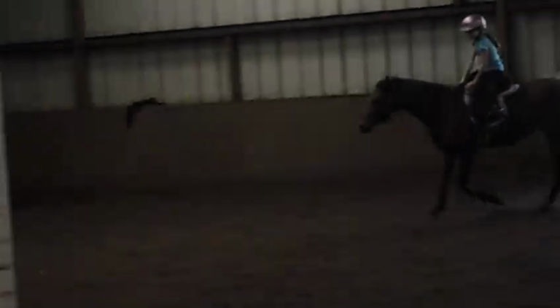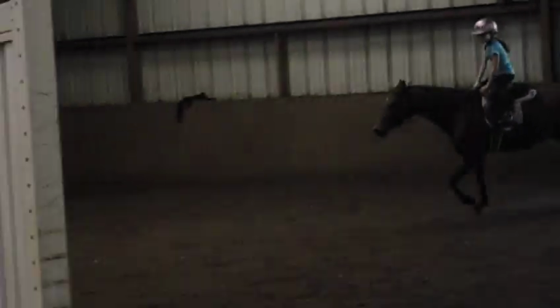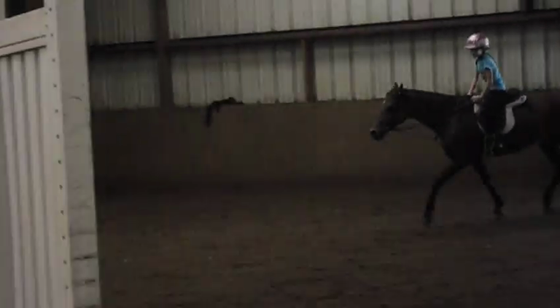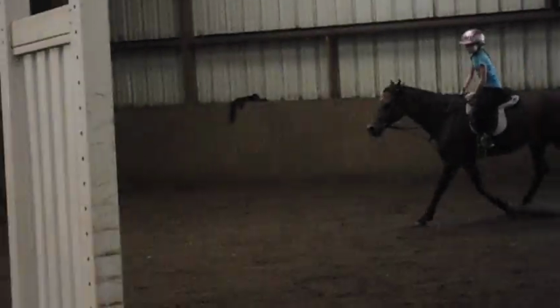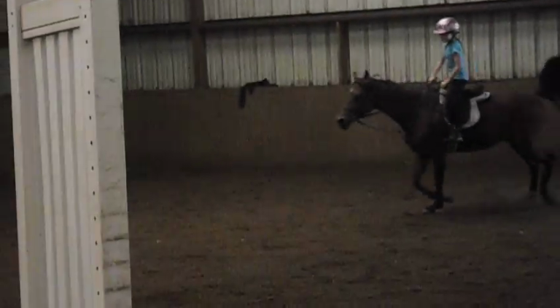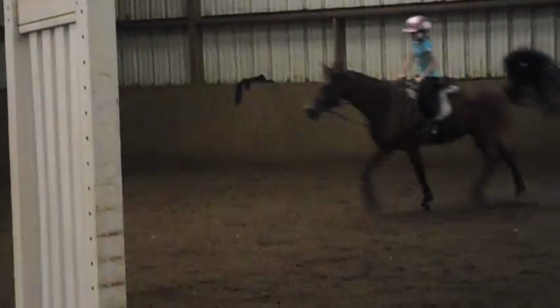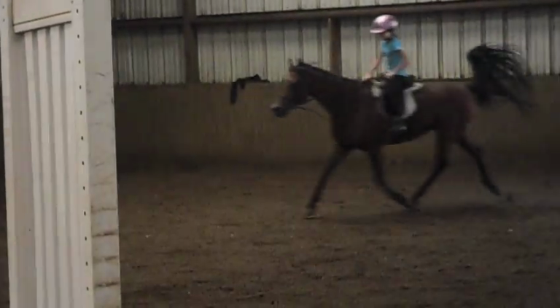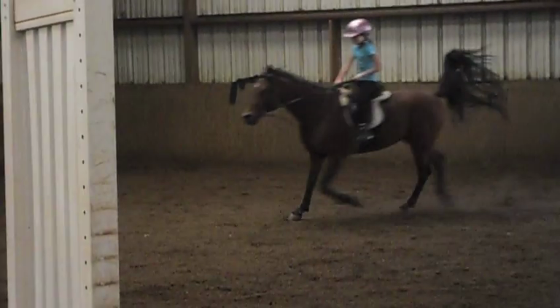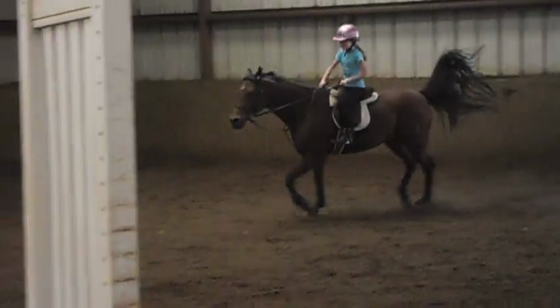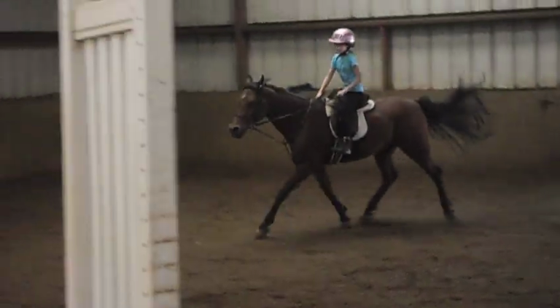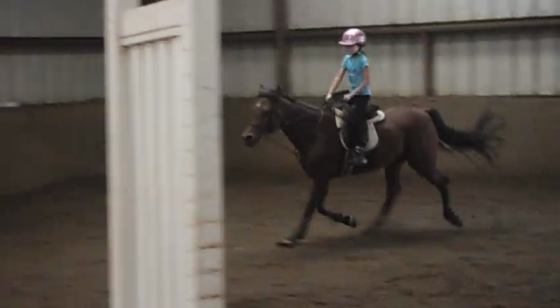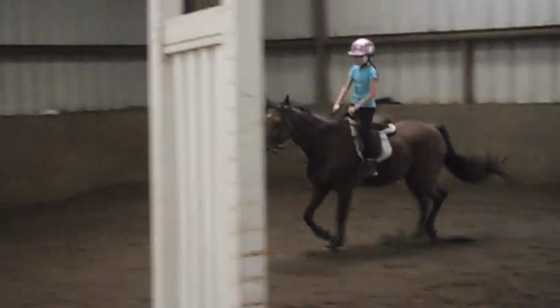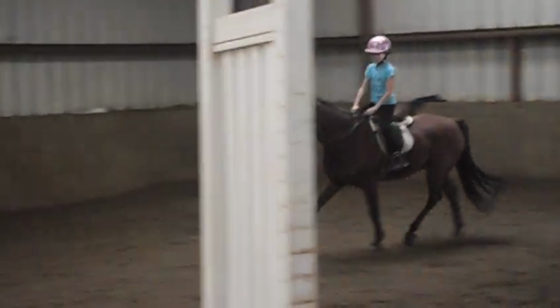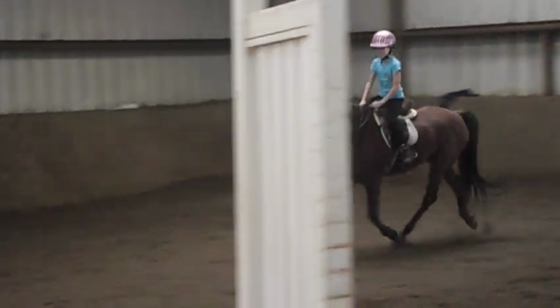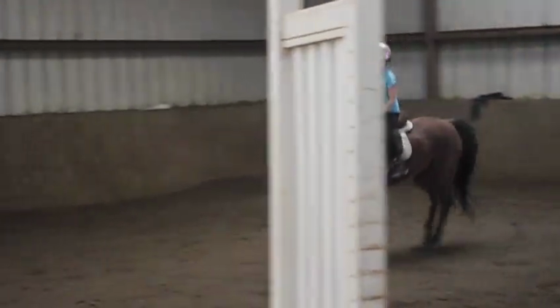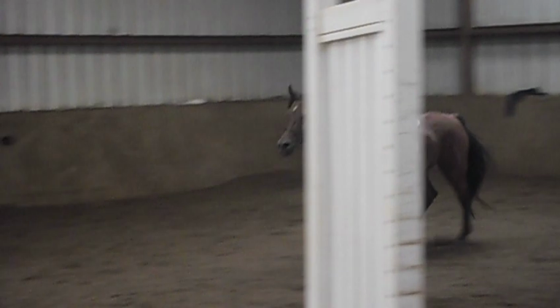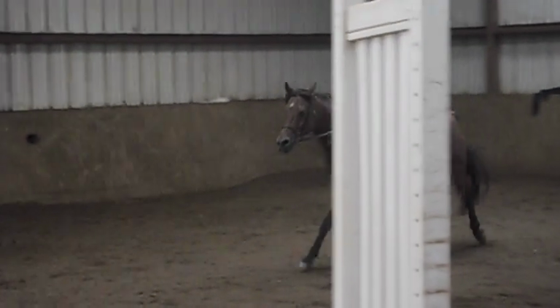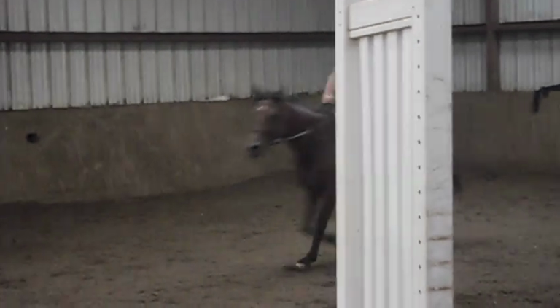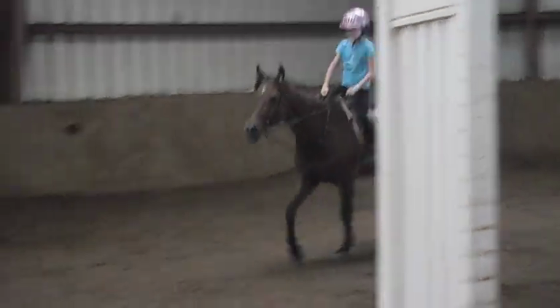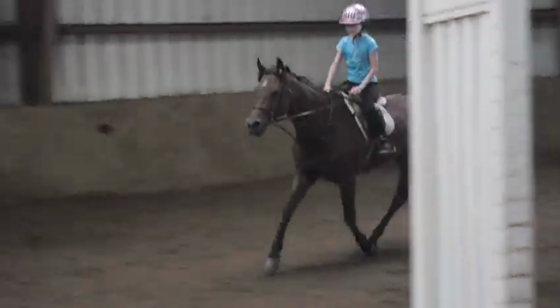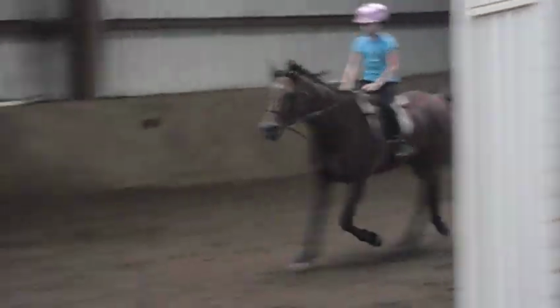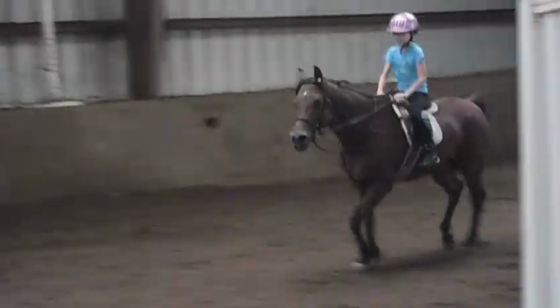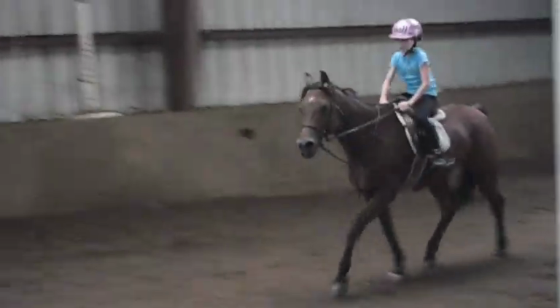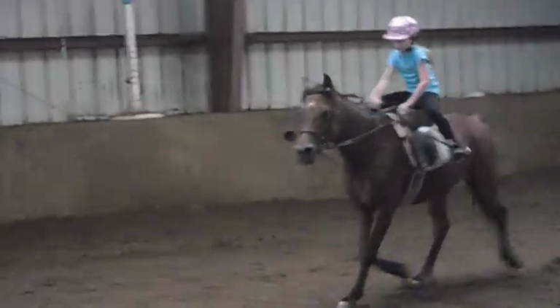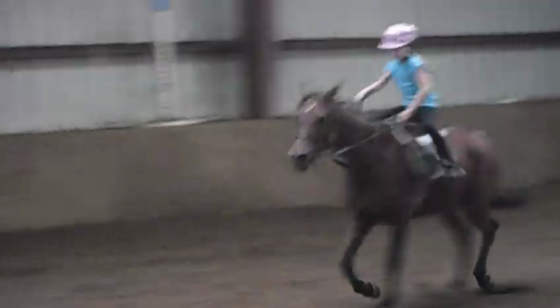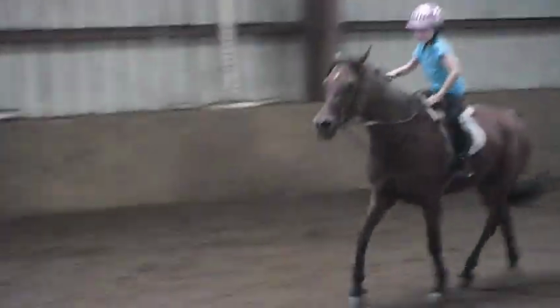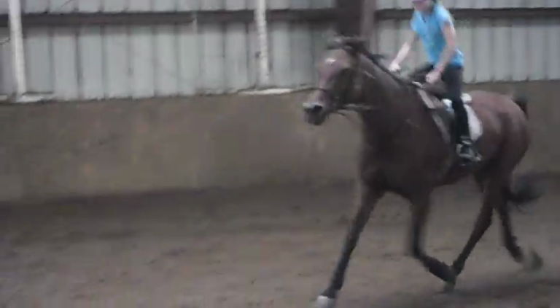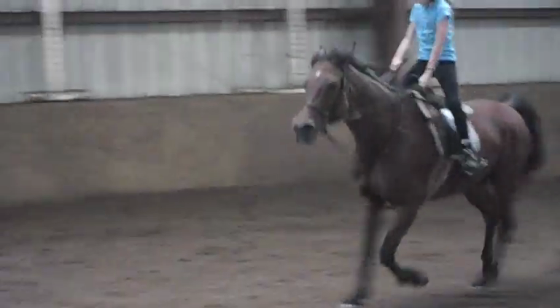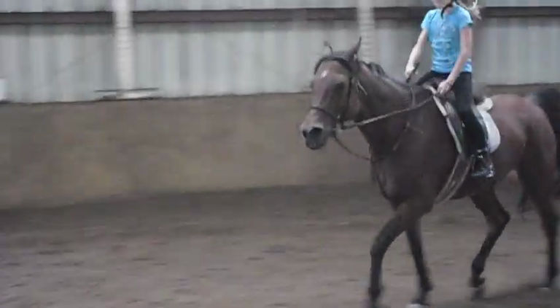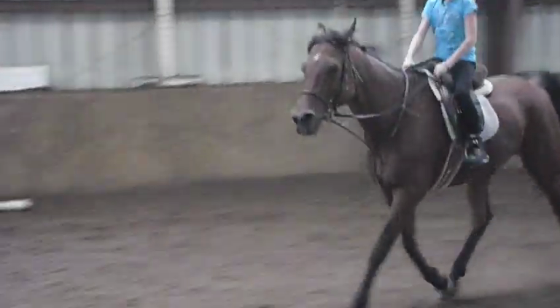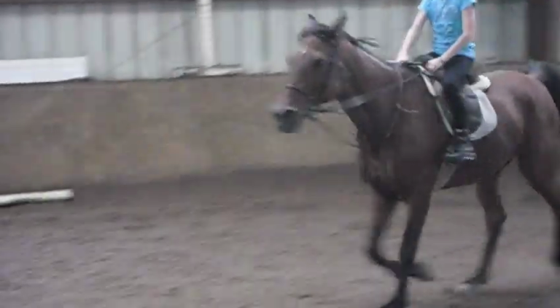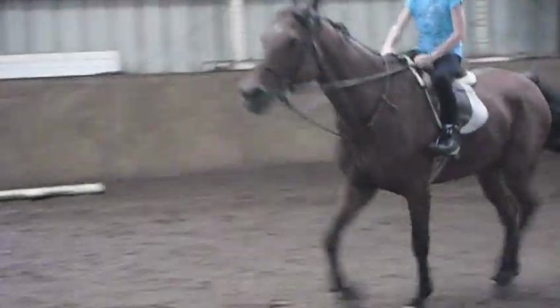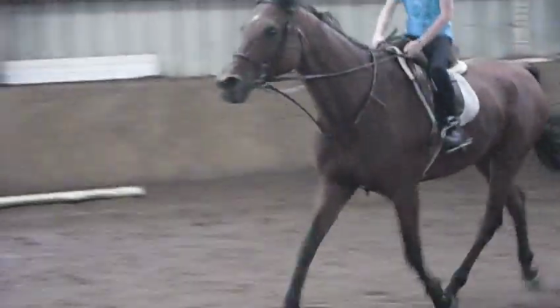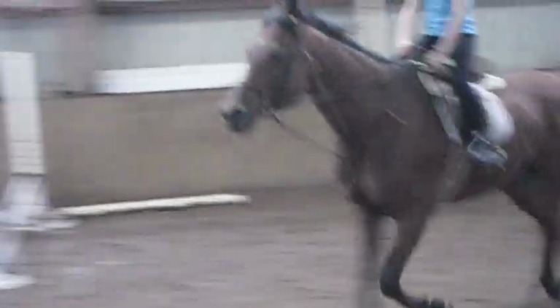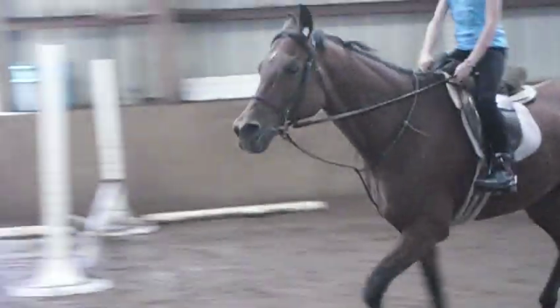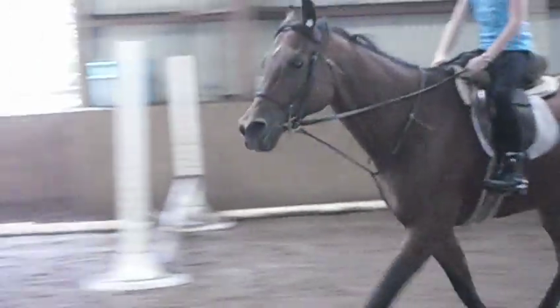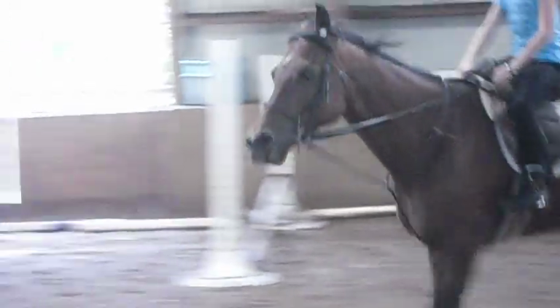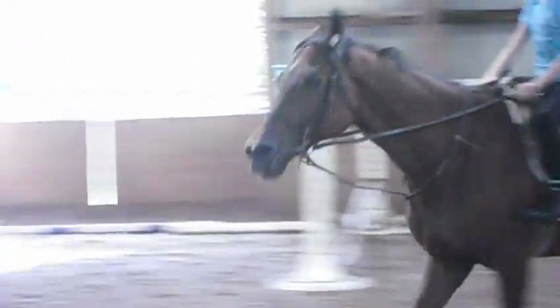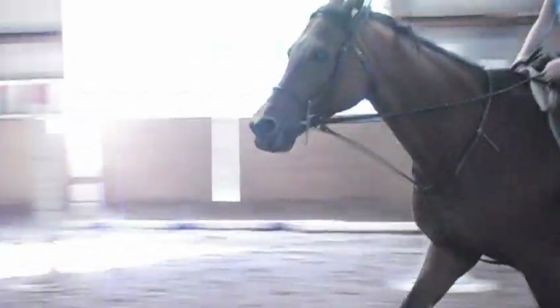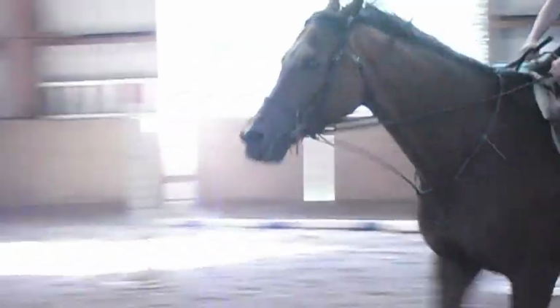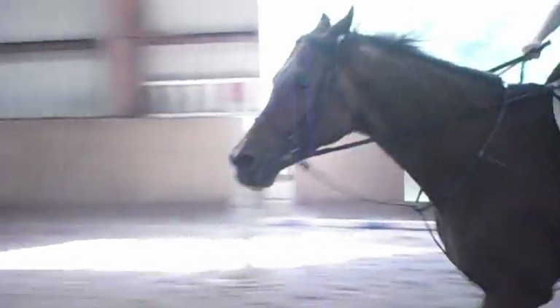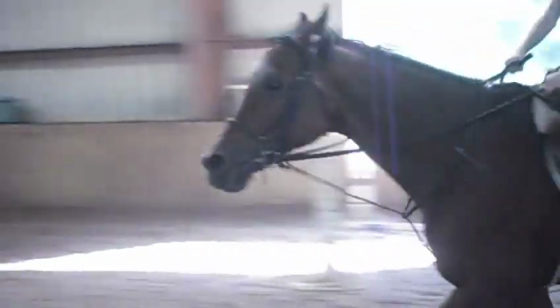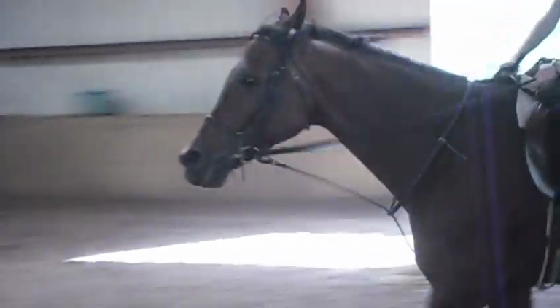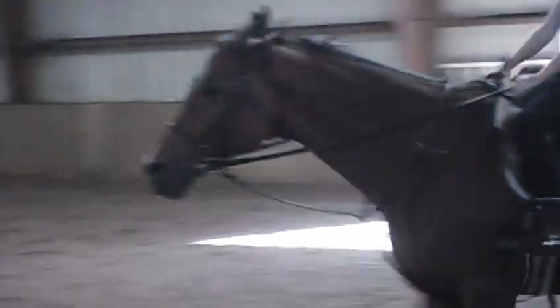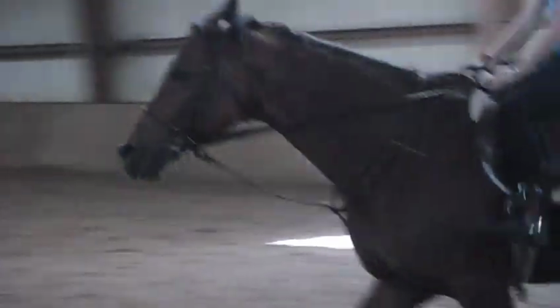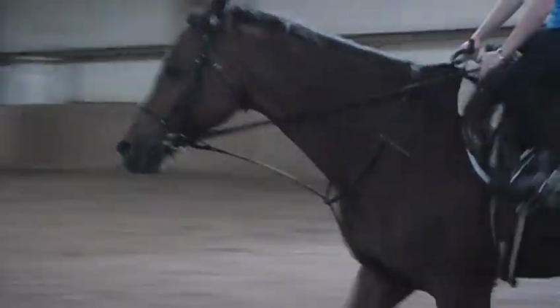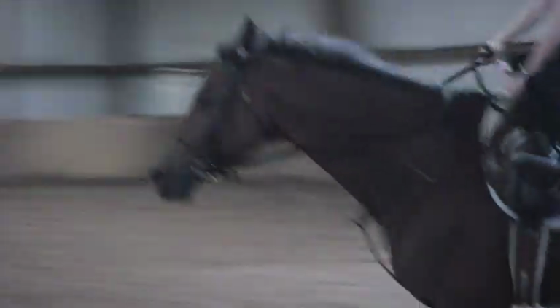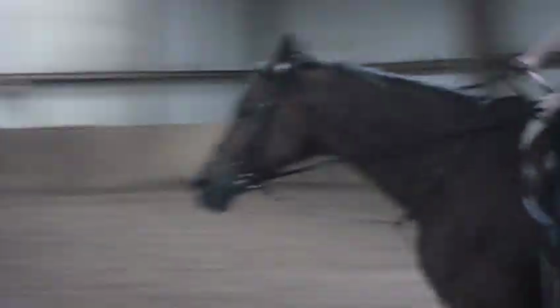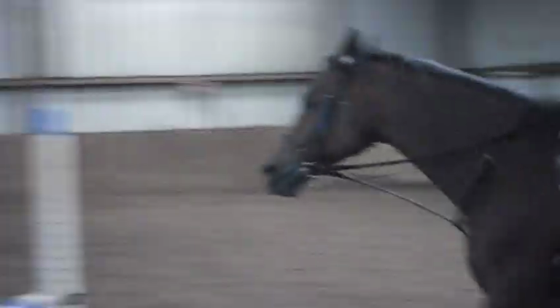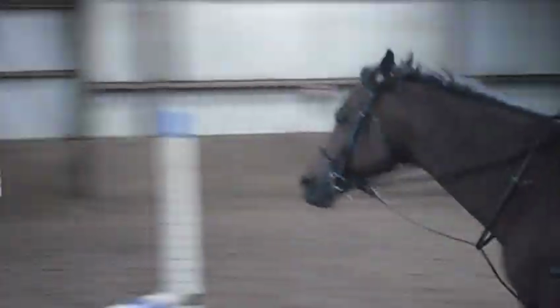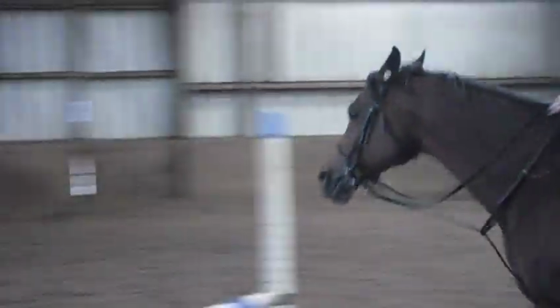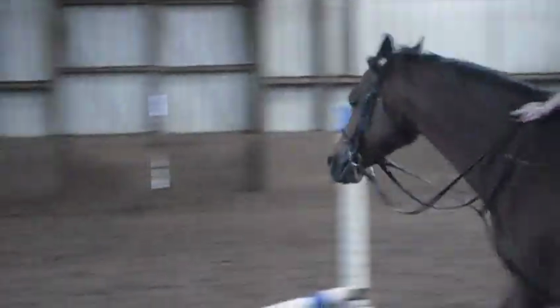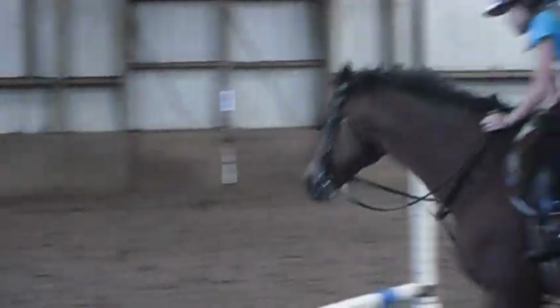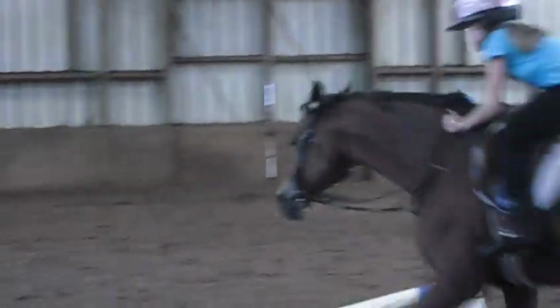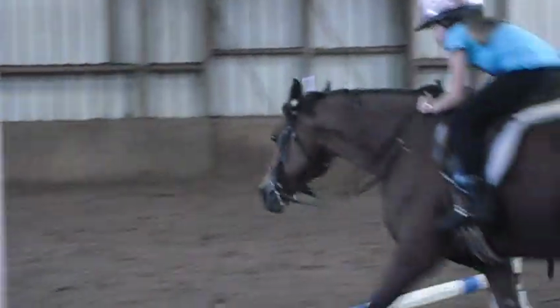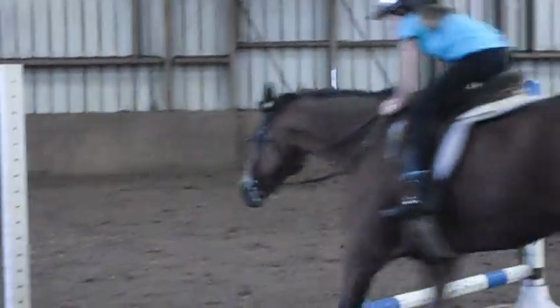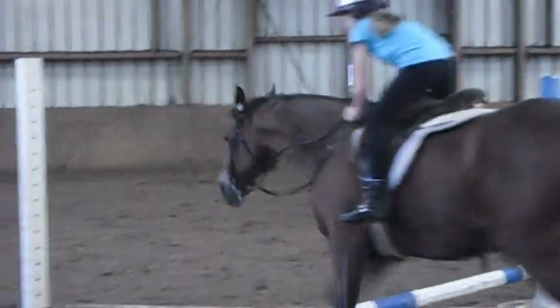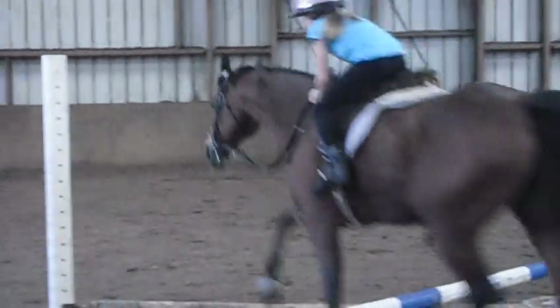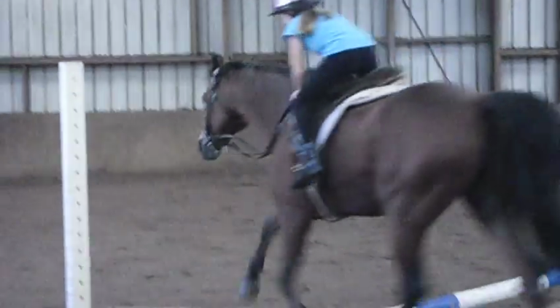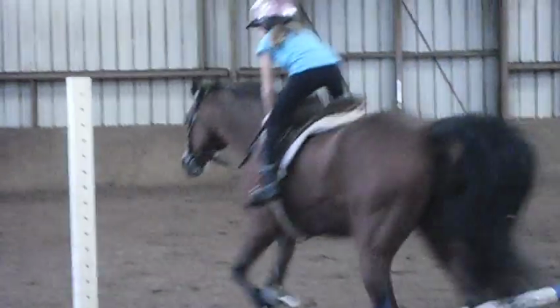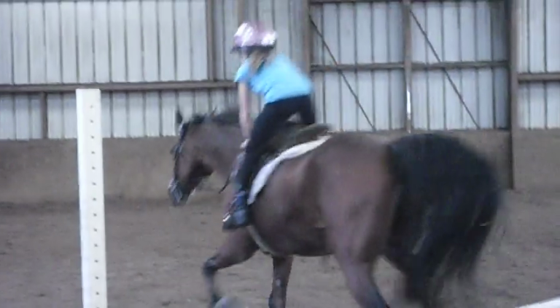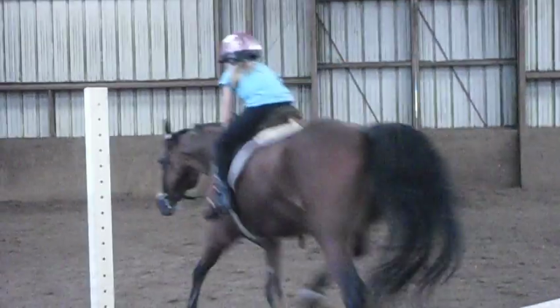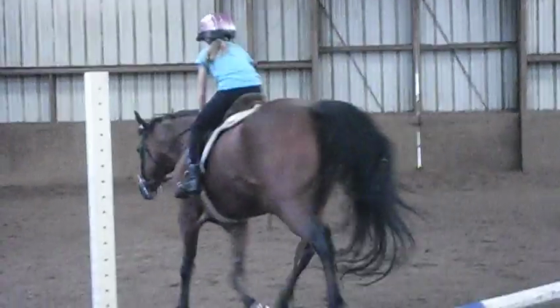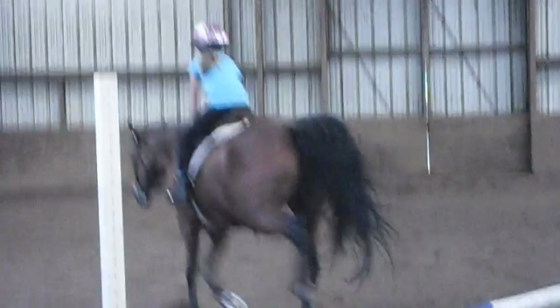Get ready to go. Up and kick. Kick, kick, kick. Good.